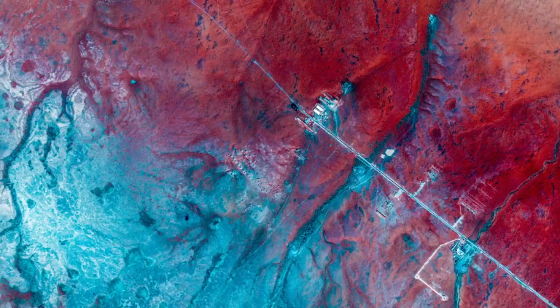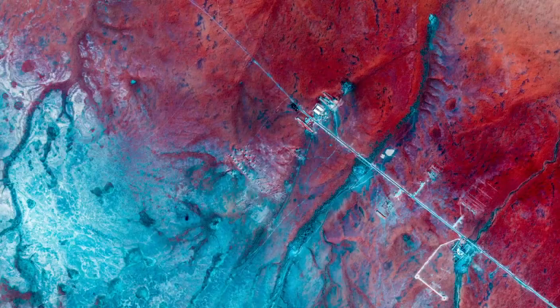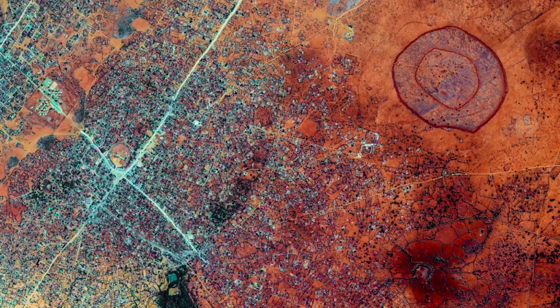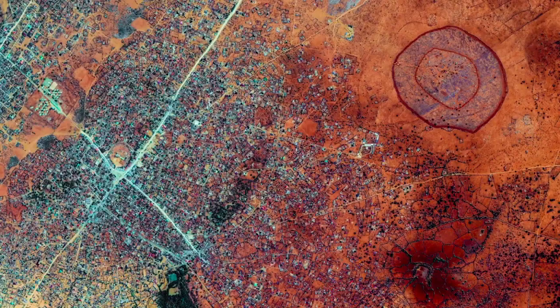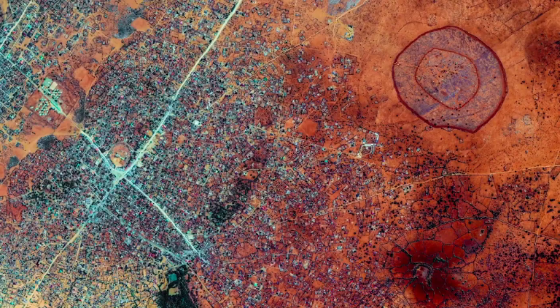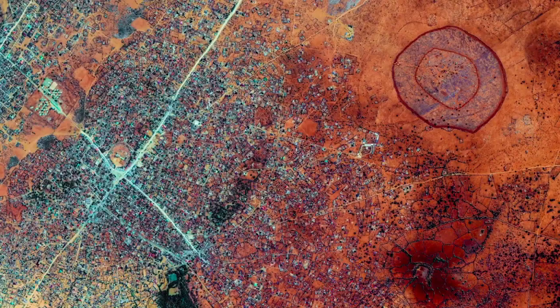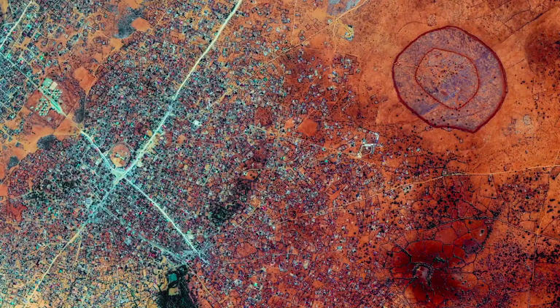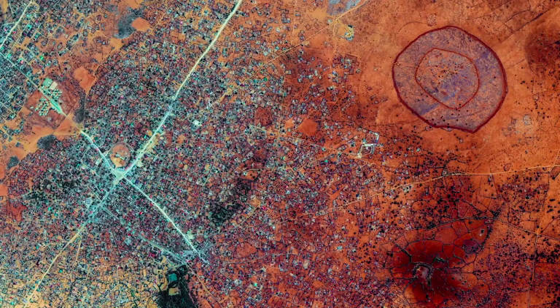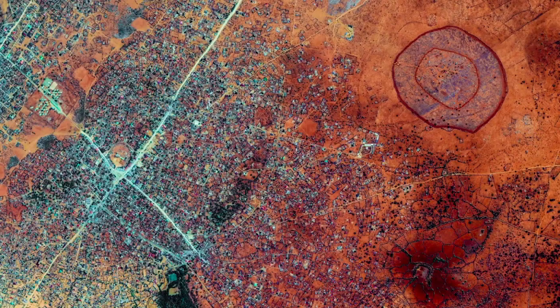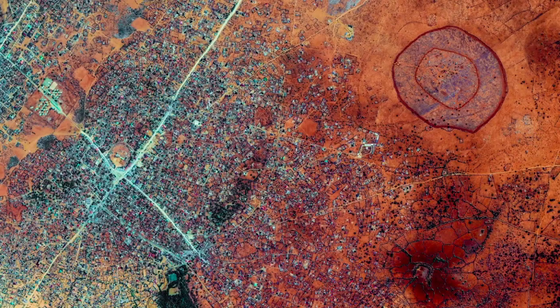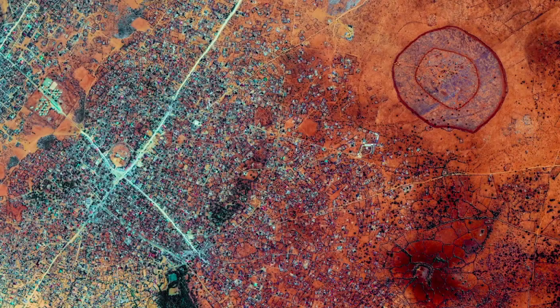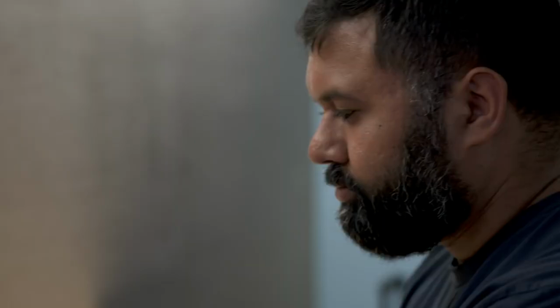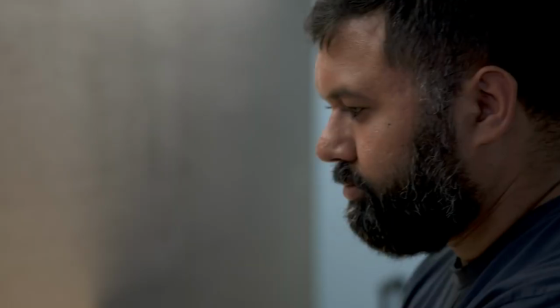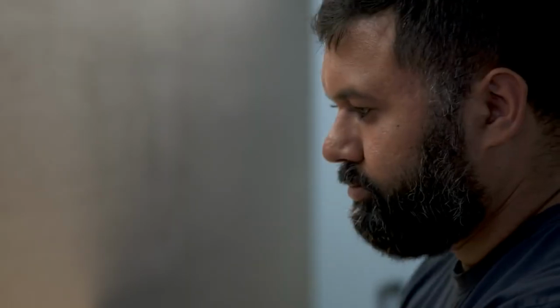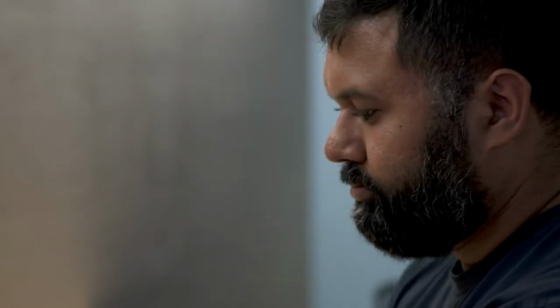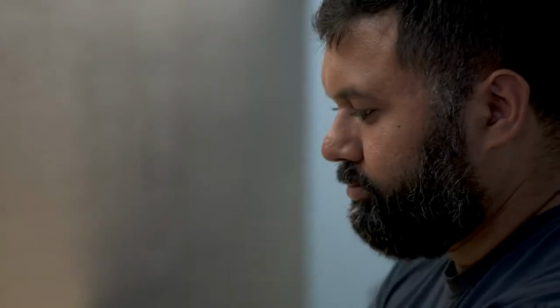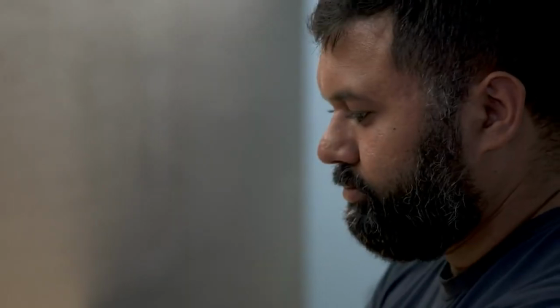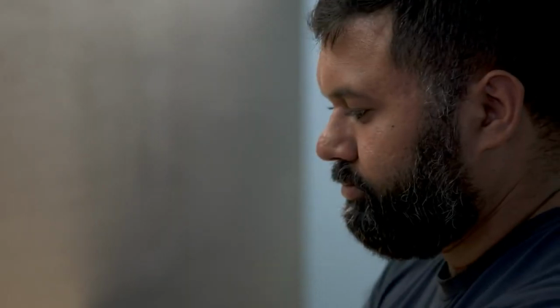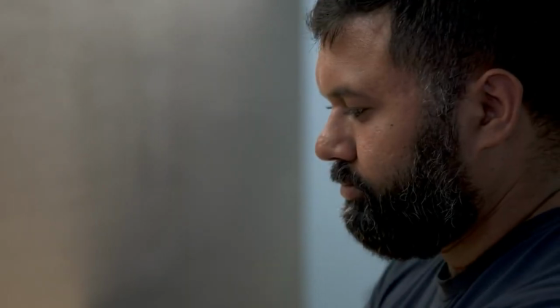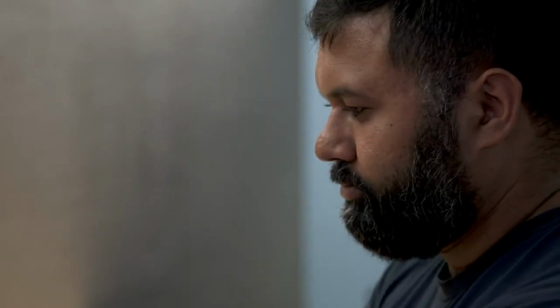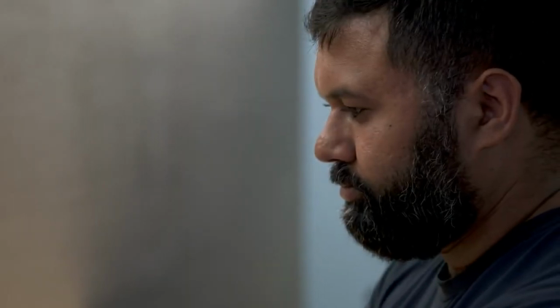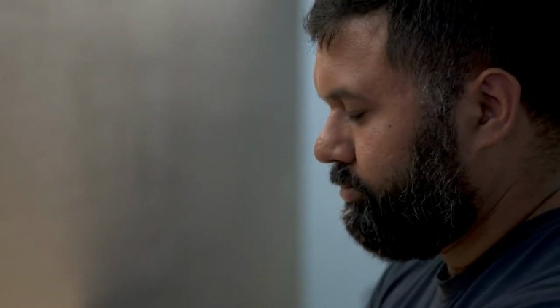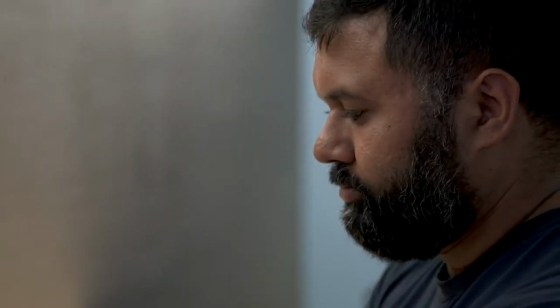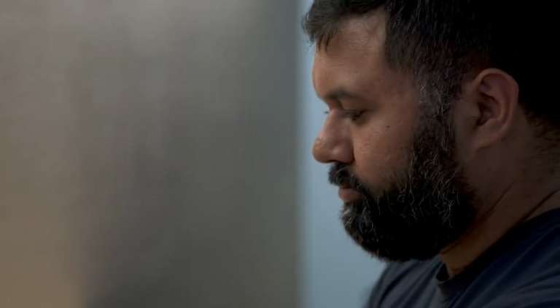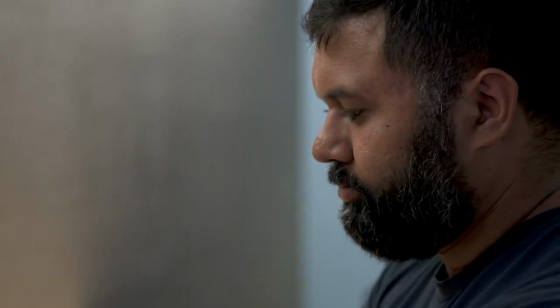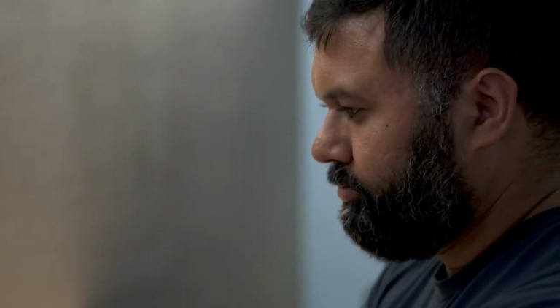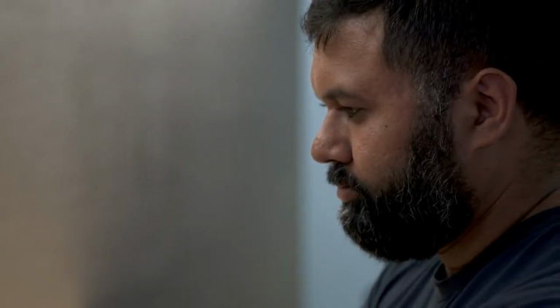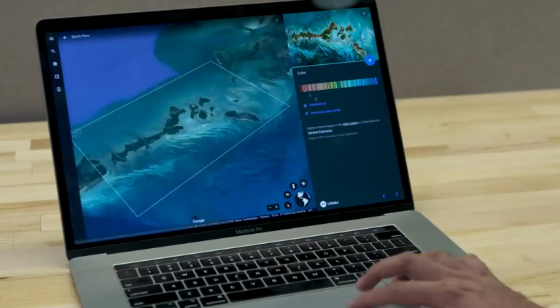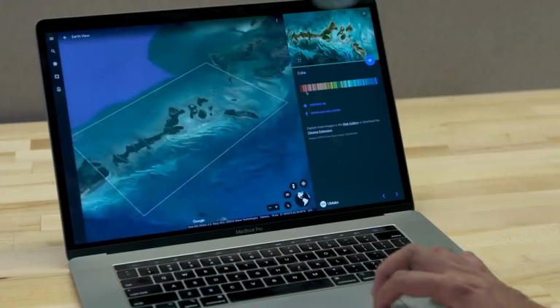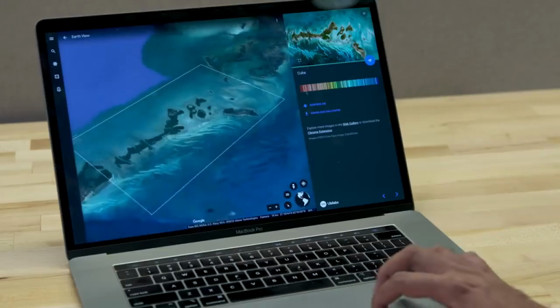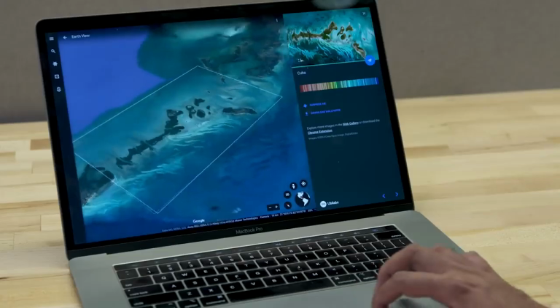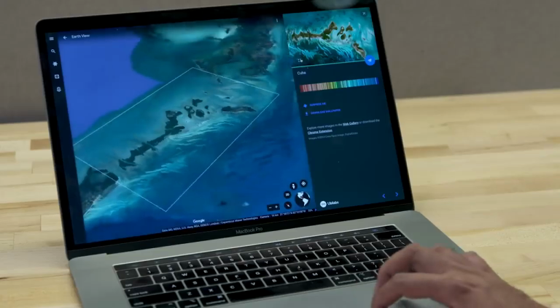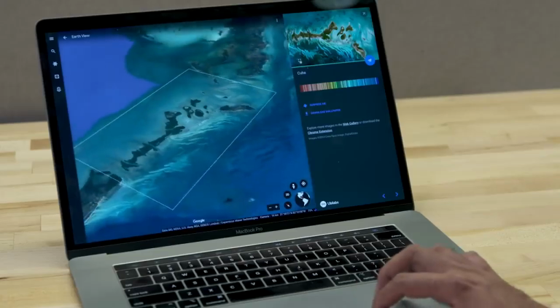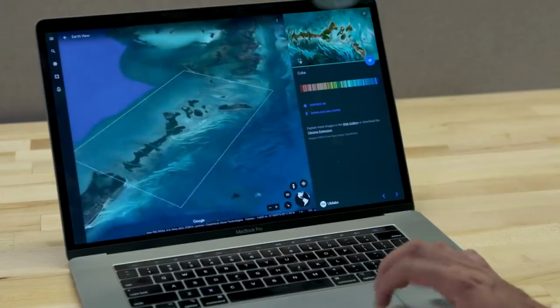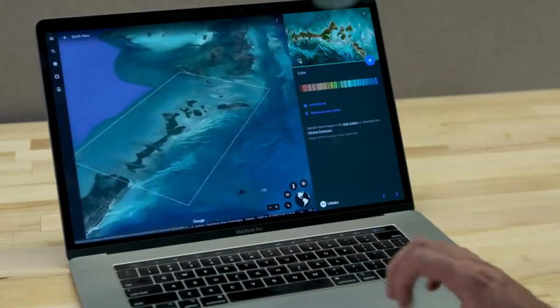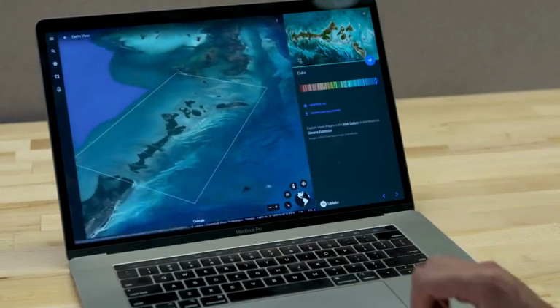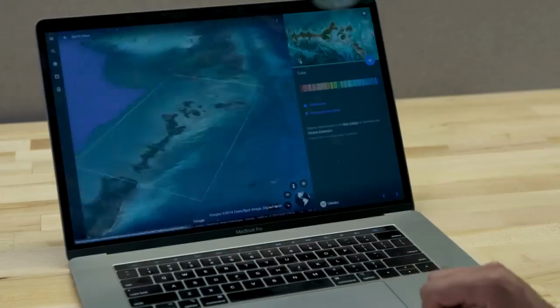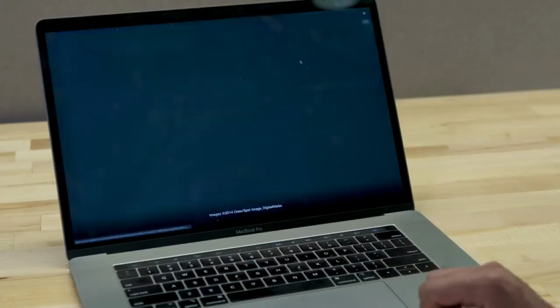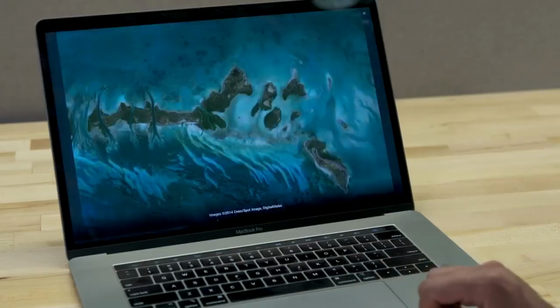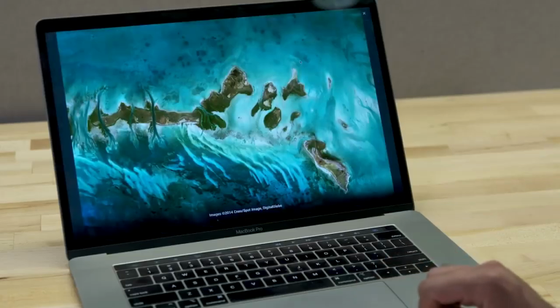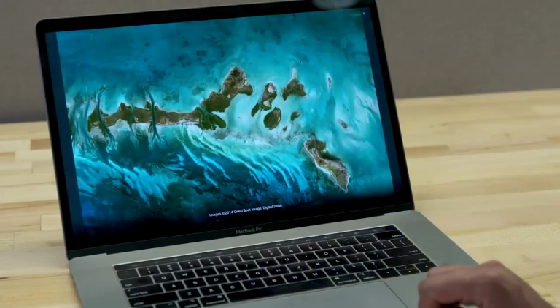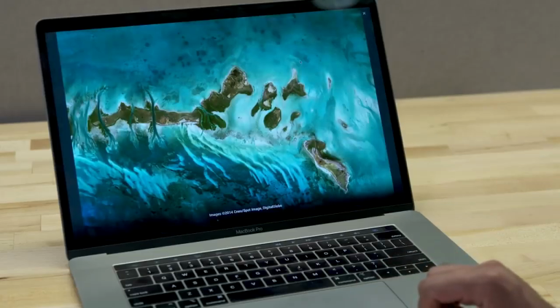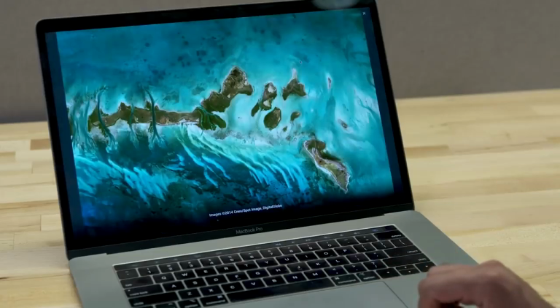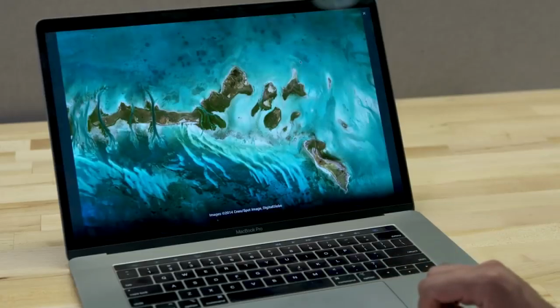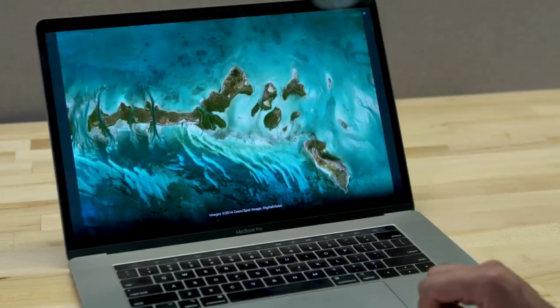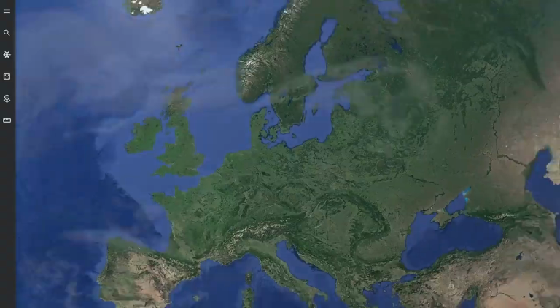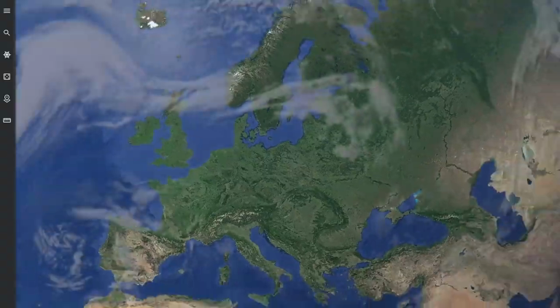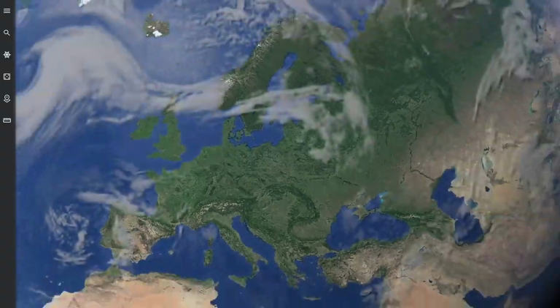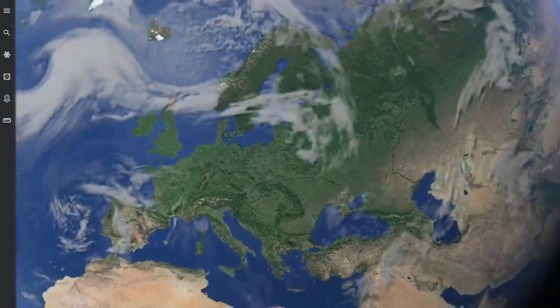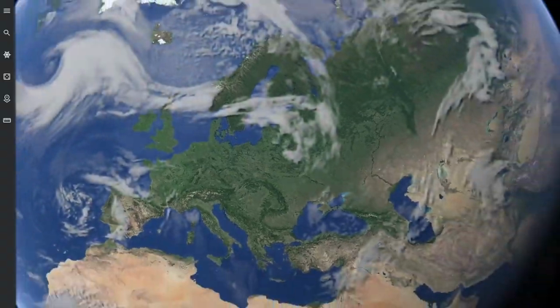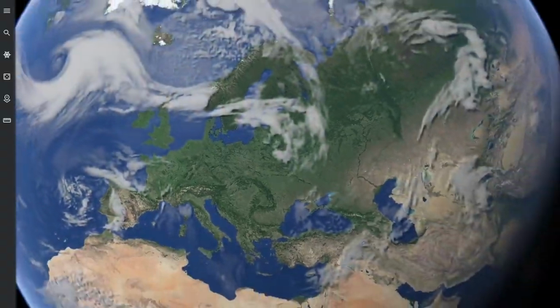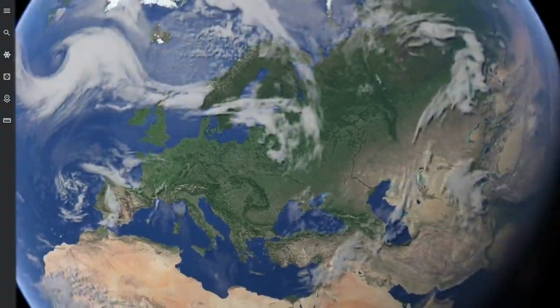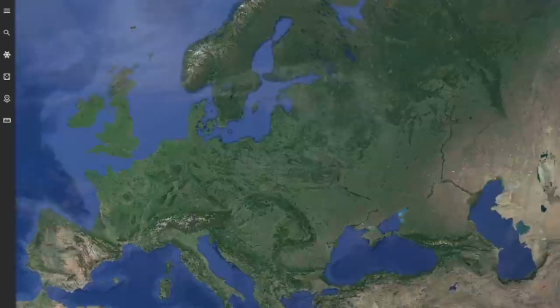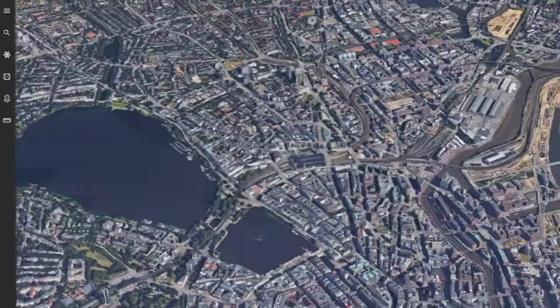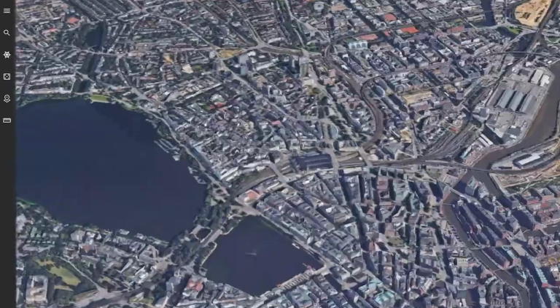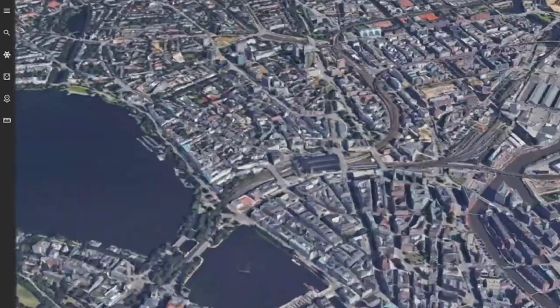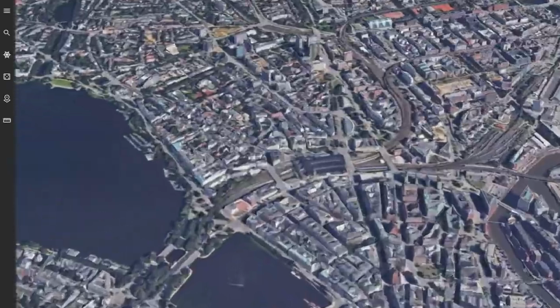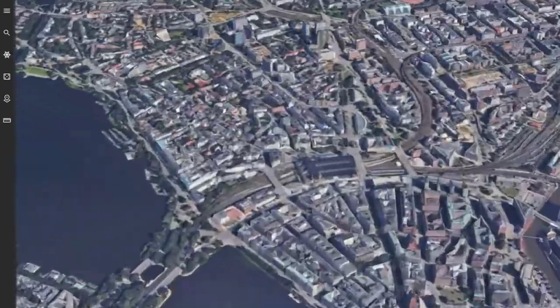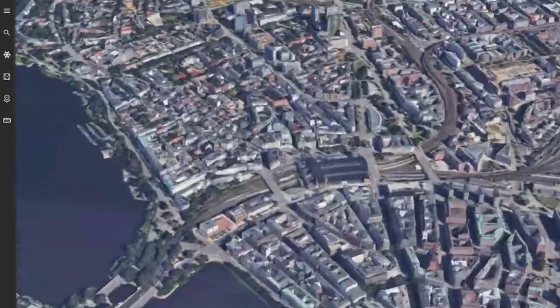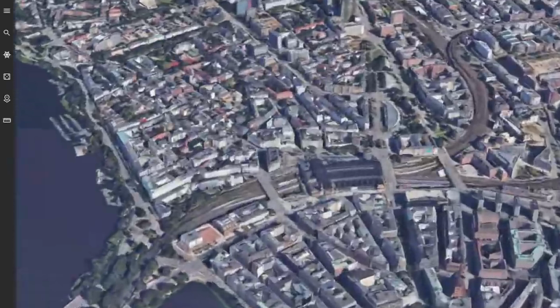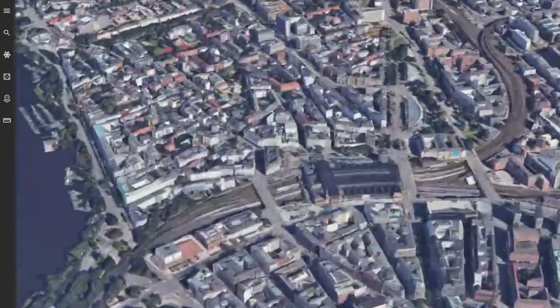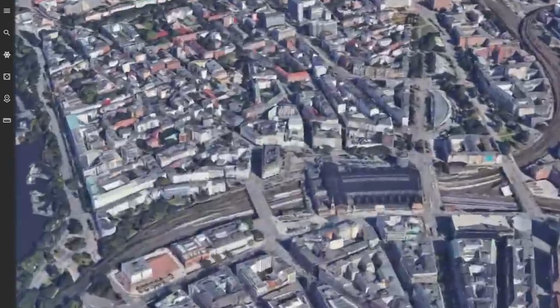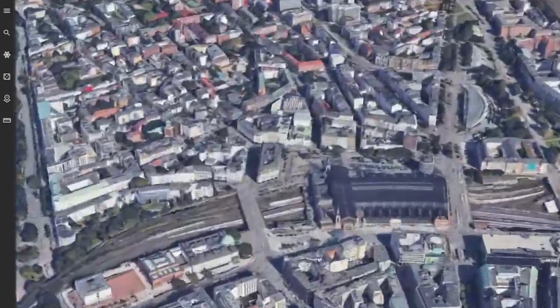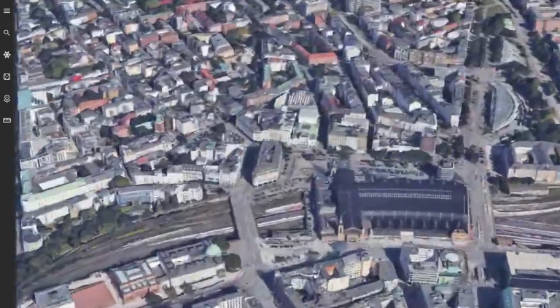Actually, the process is fairly simple. I feel like I'm just a photographer, but instead of being out in the world, I'm out in the virtual world using Google Earth.